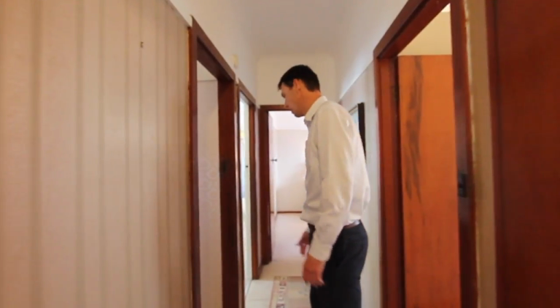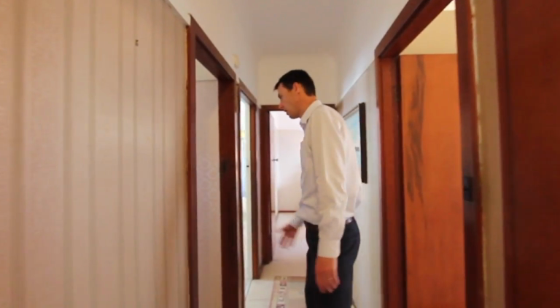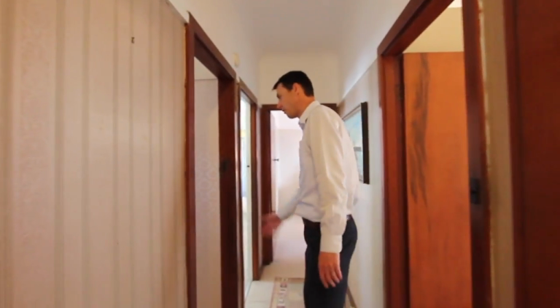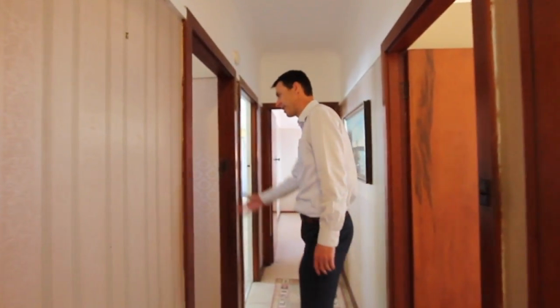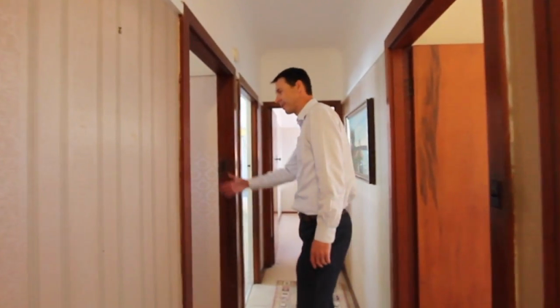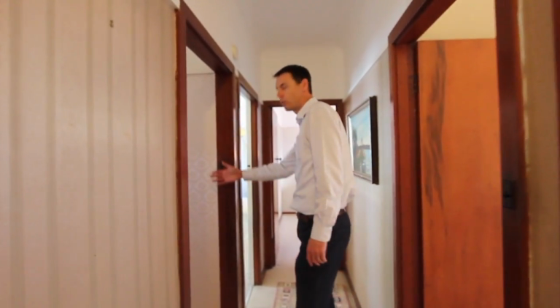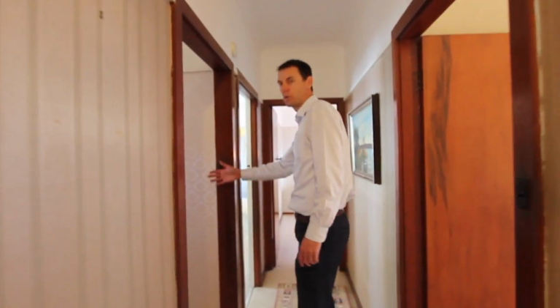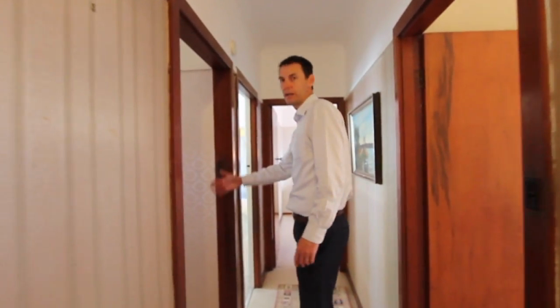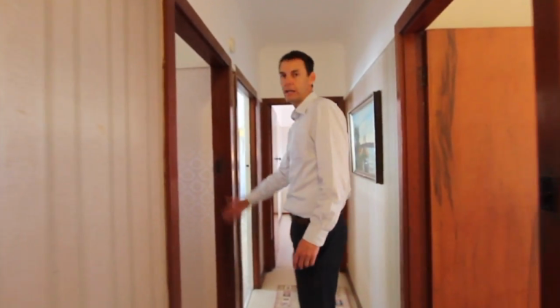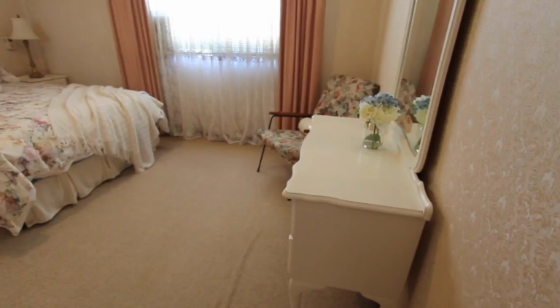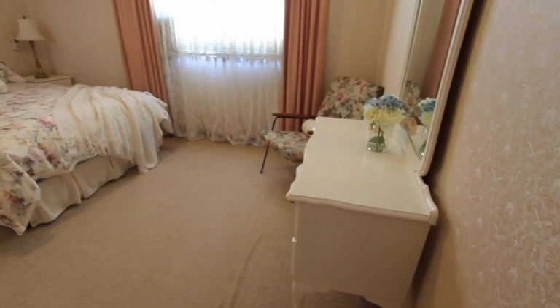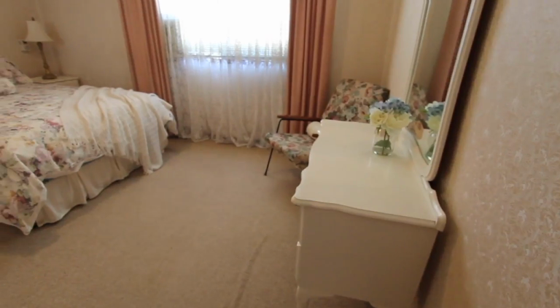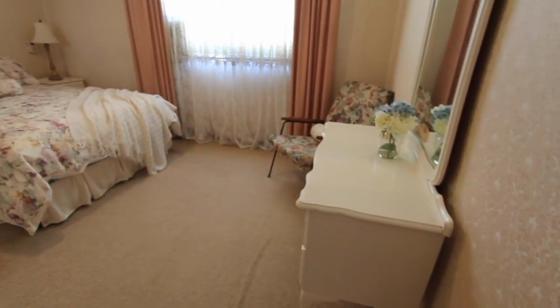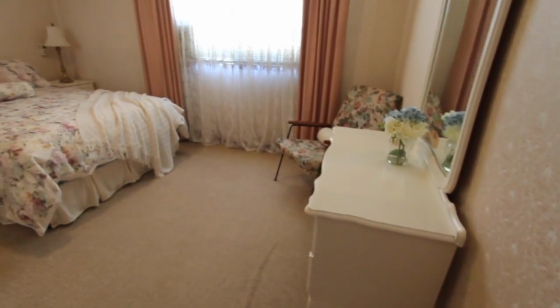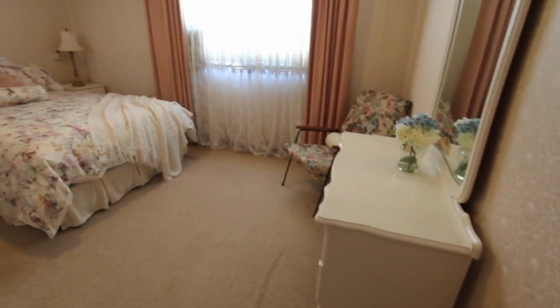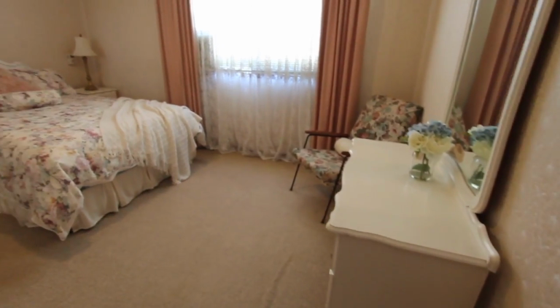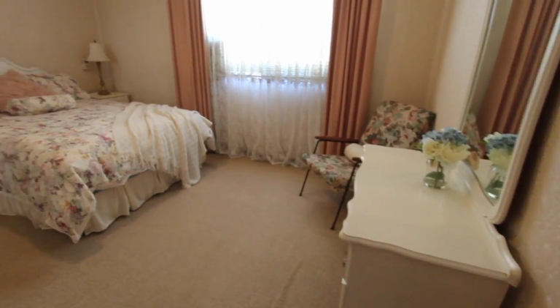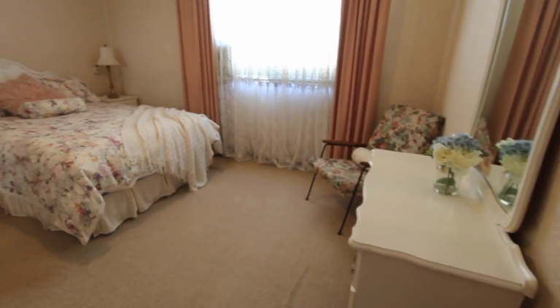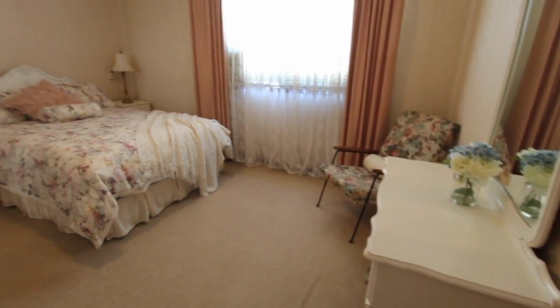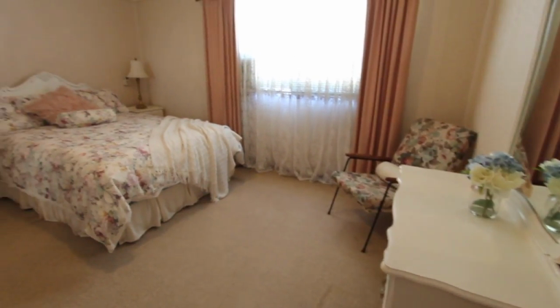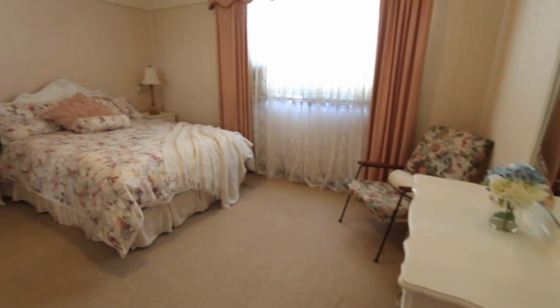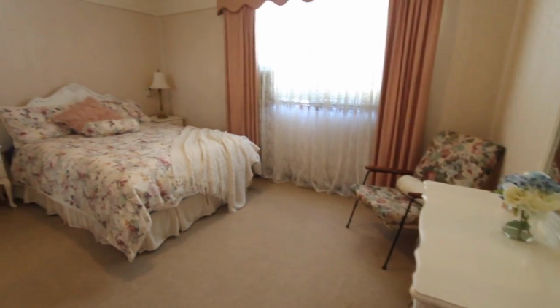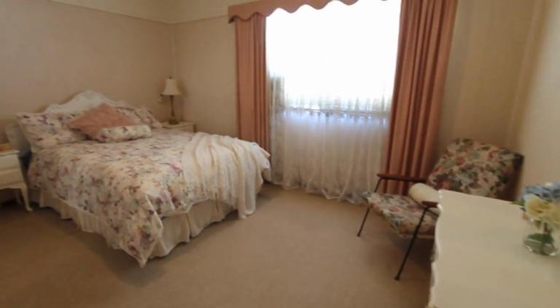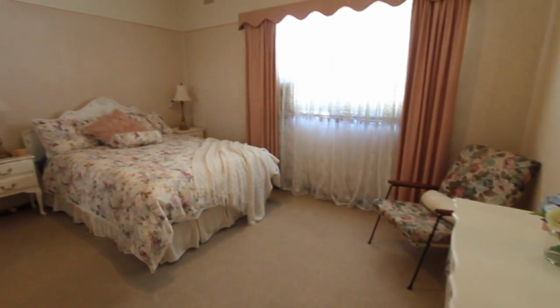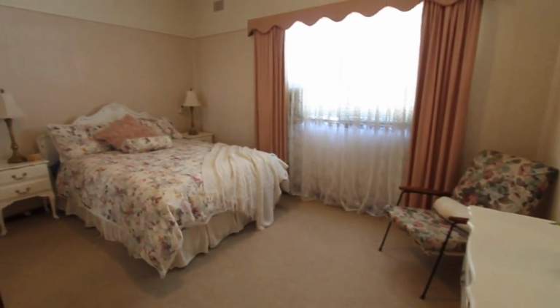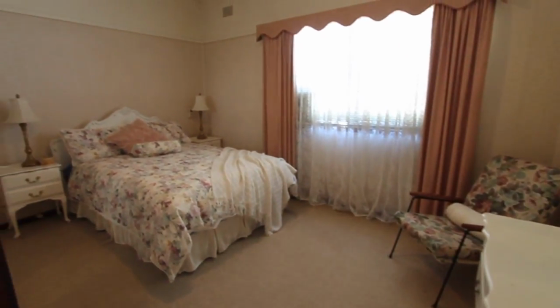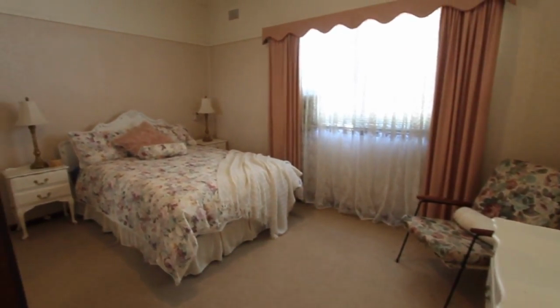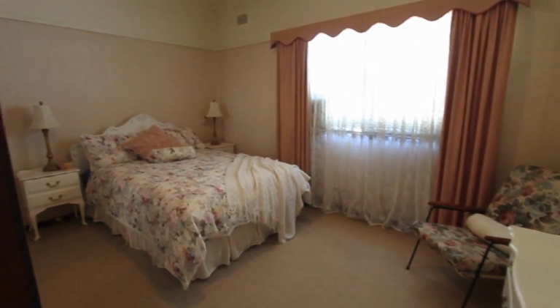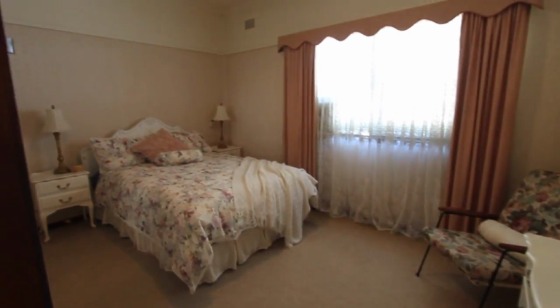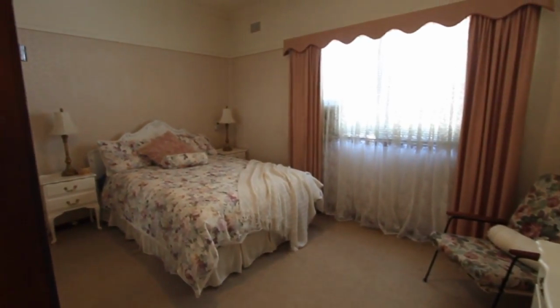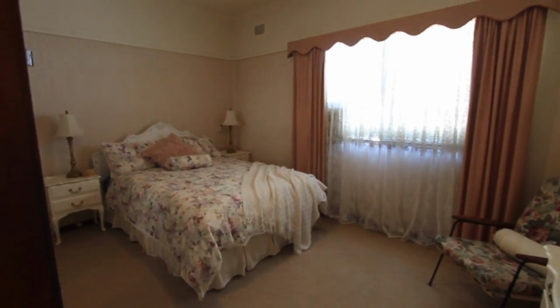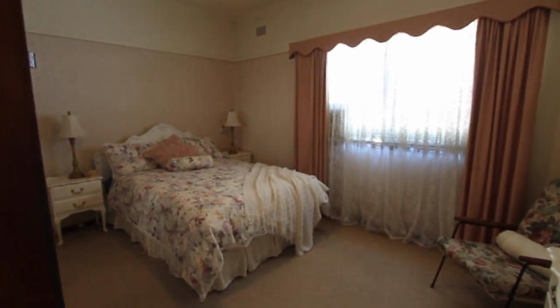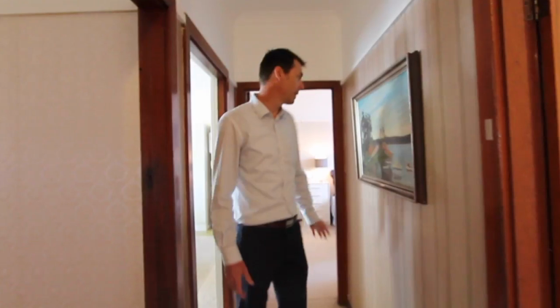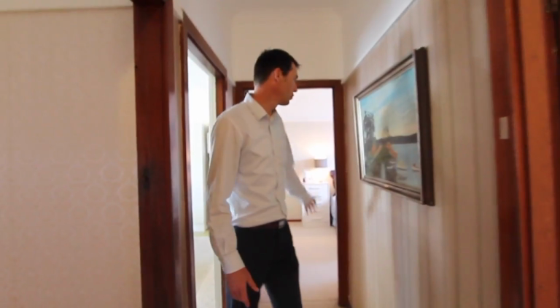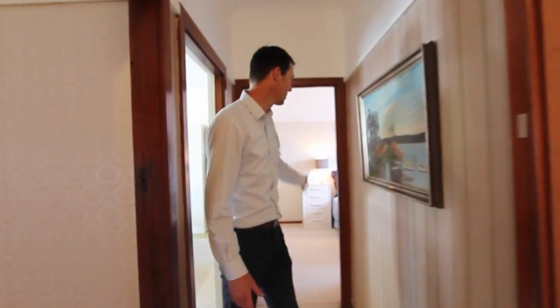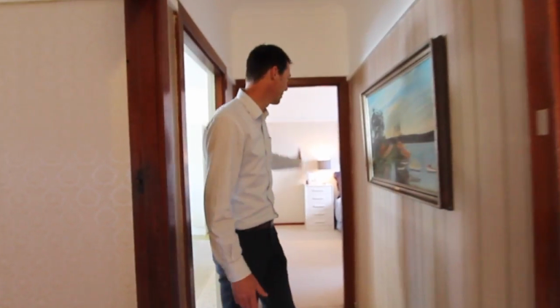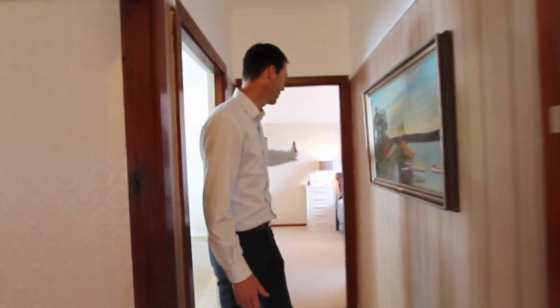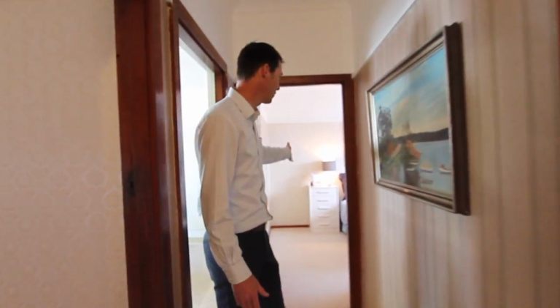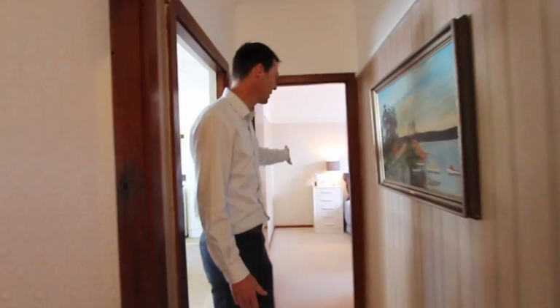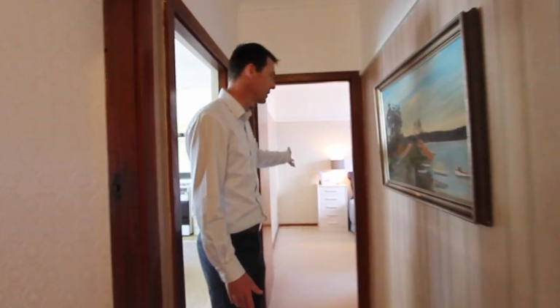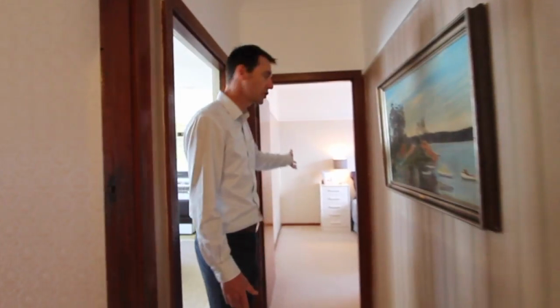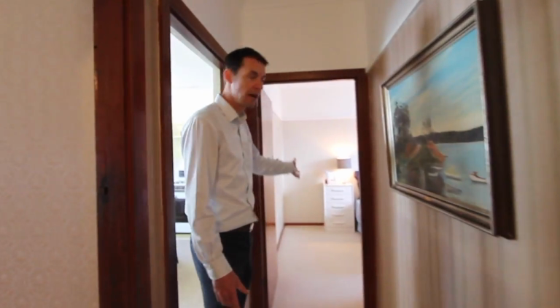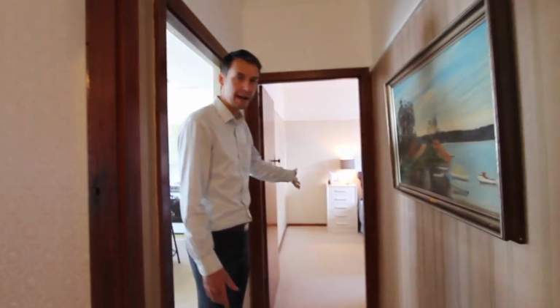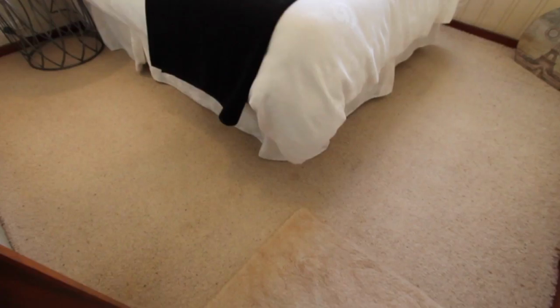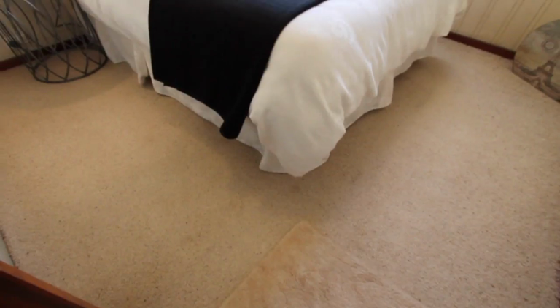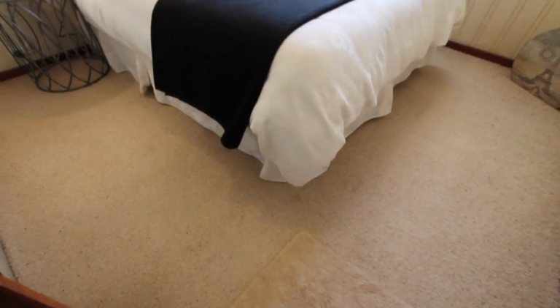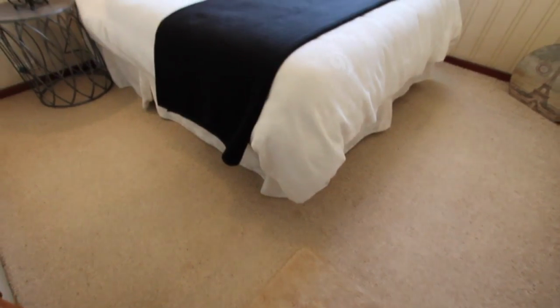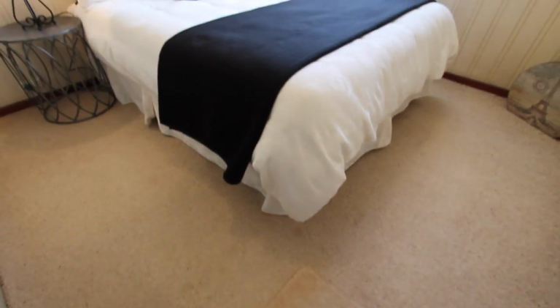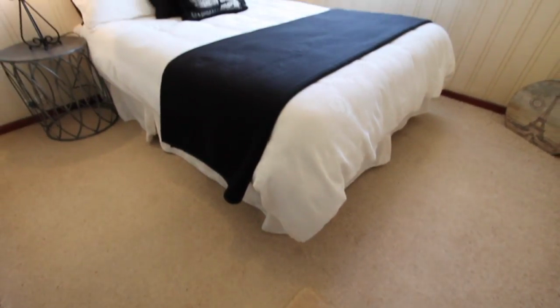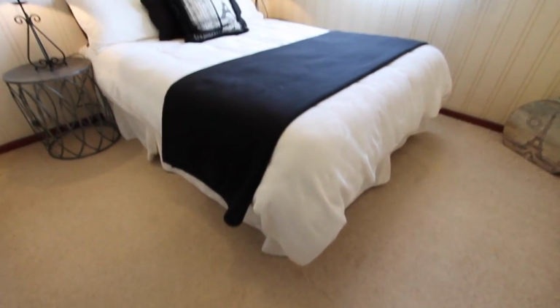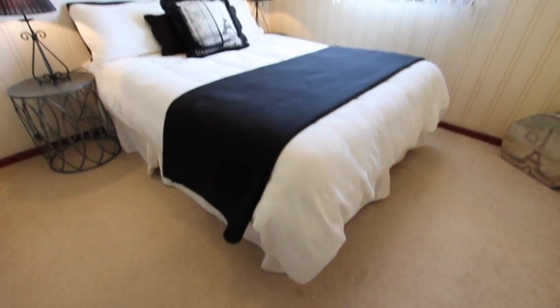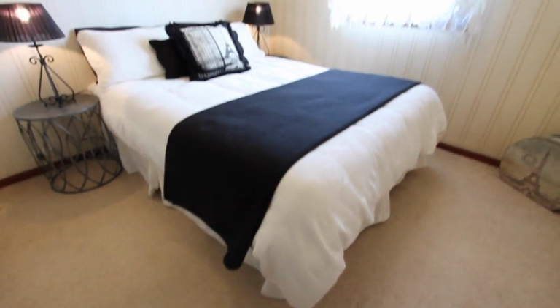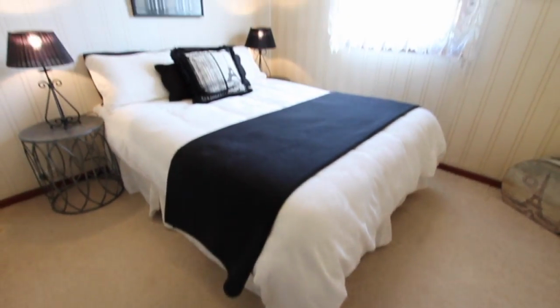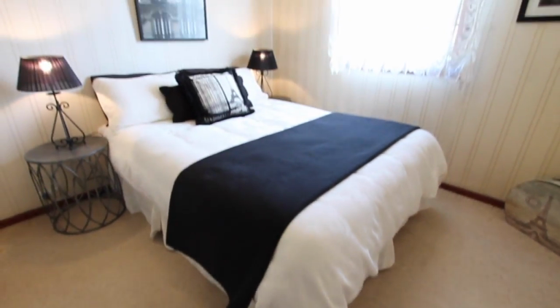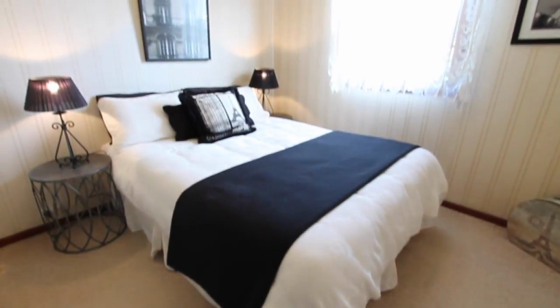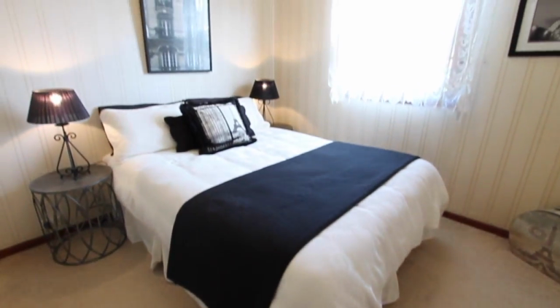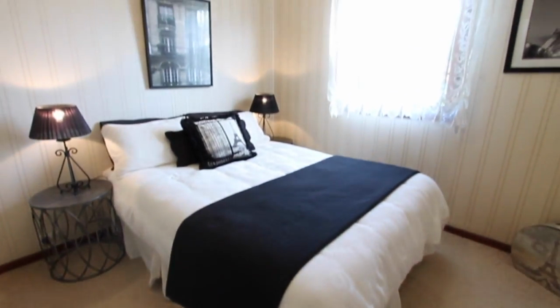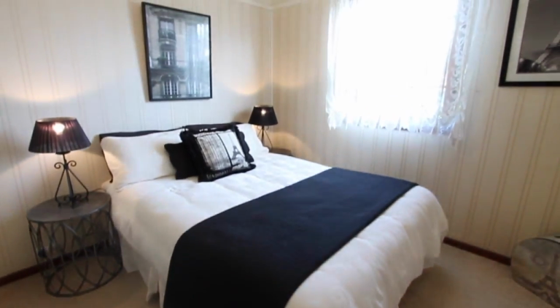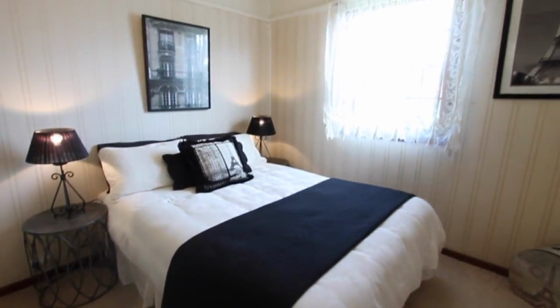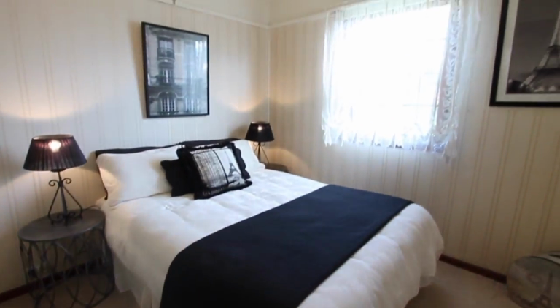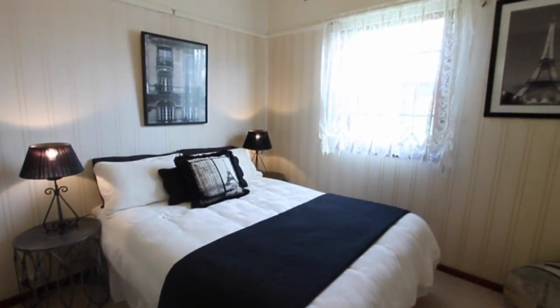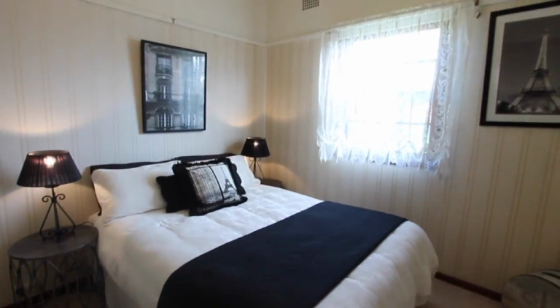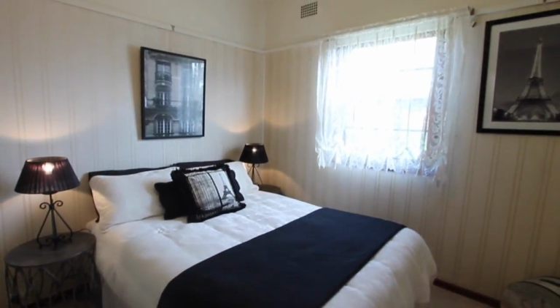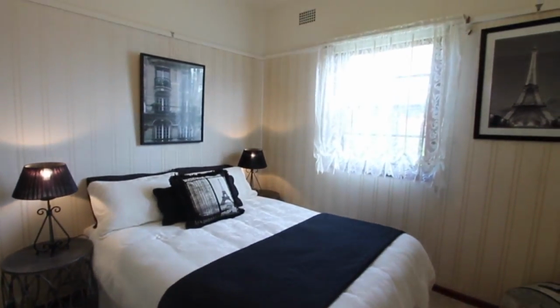Around the corner here is the master. Bedroom number two and bedroom number three are straight ahead — they're all queen-size rooms.